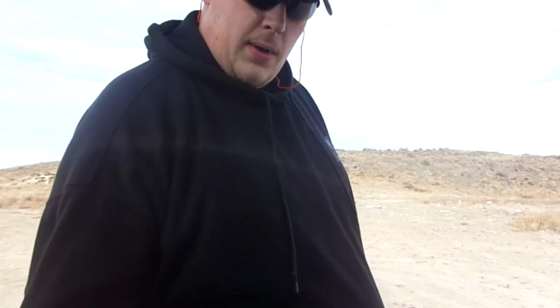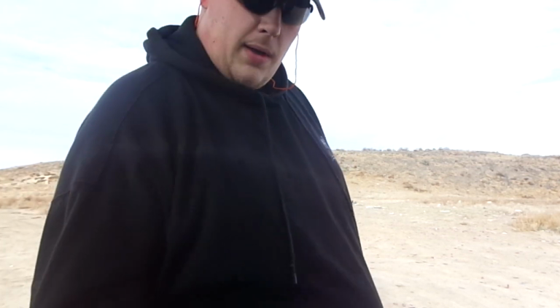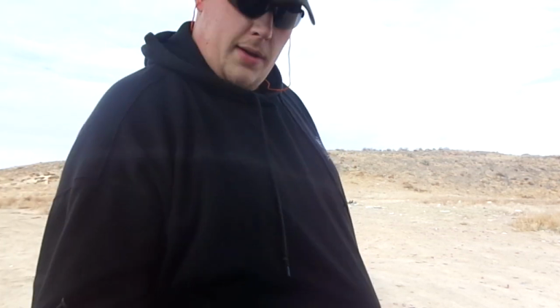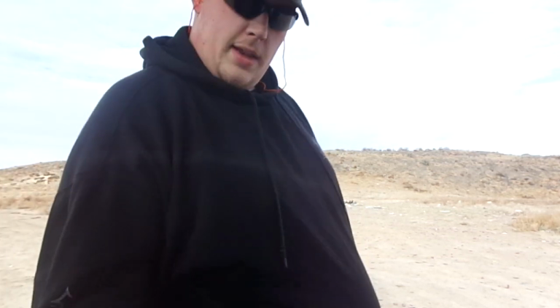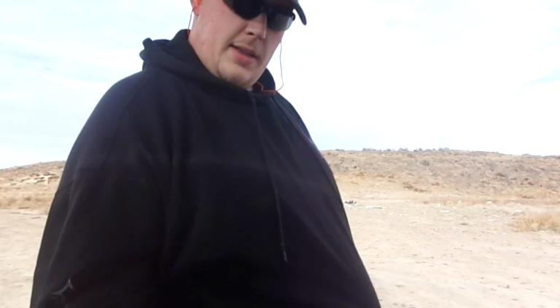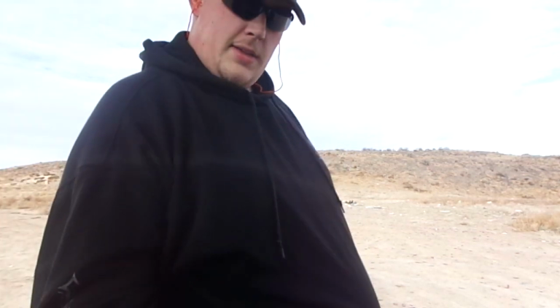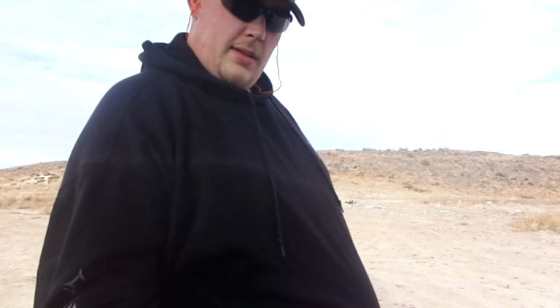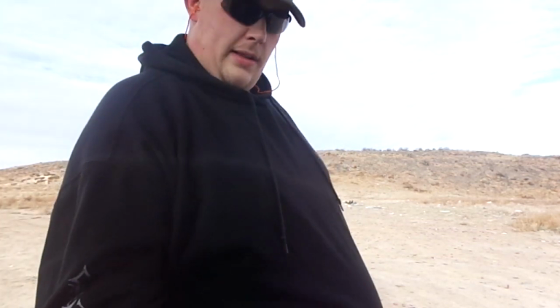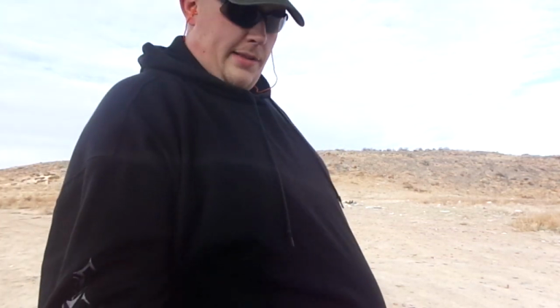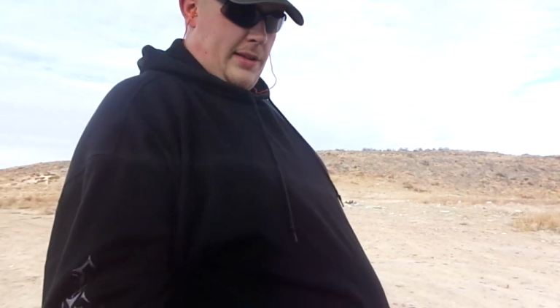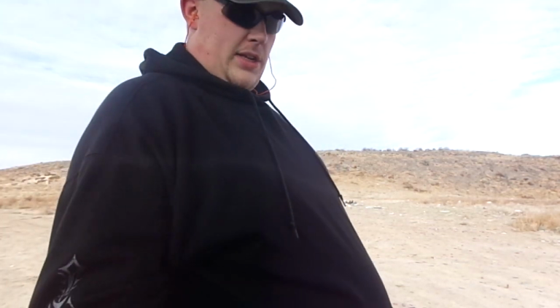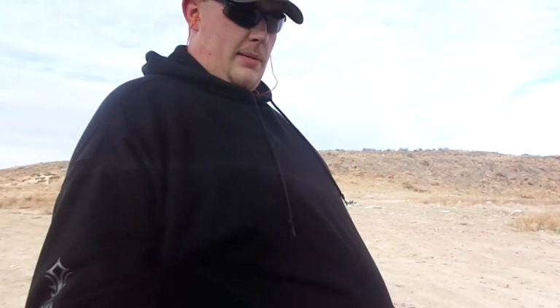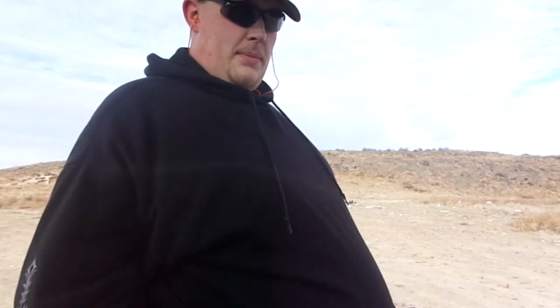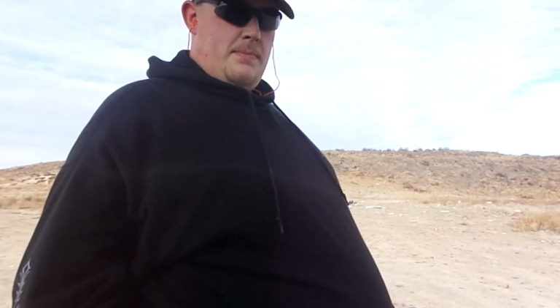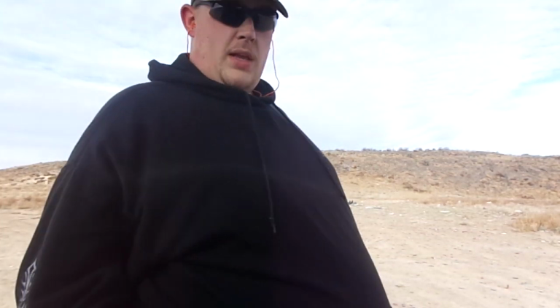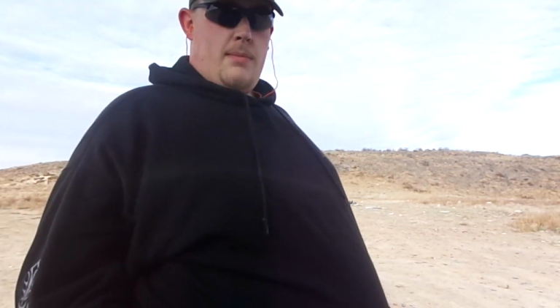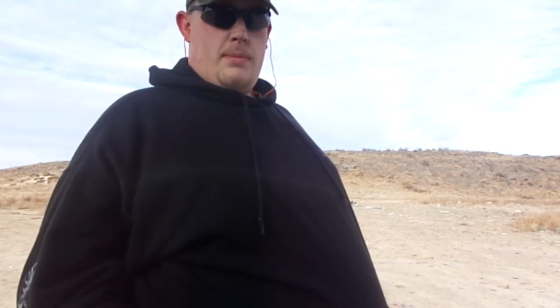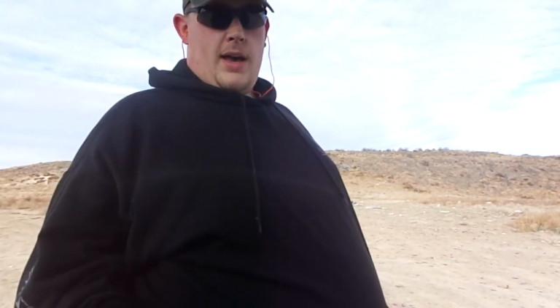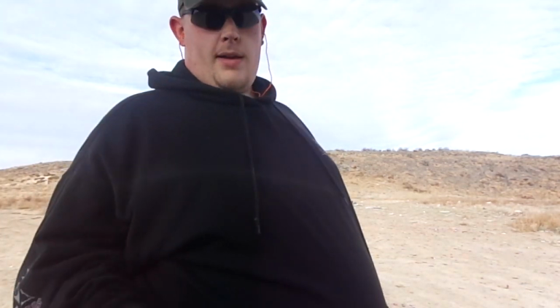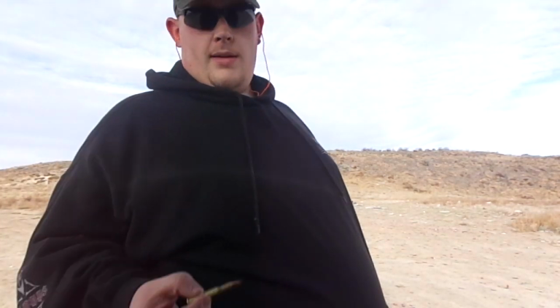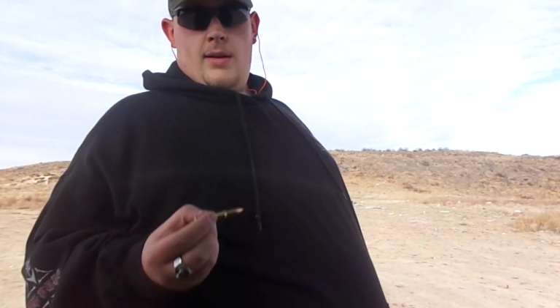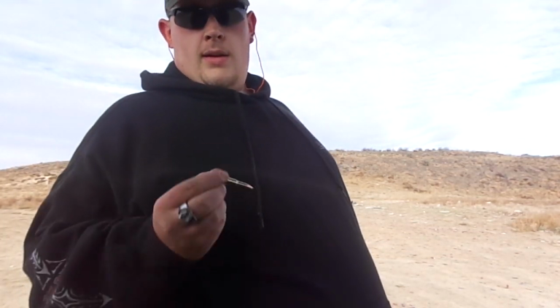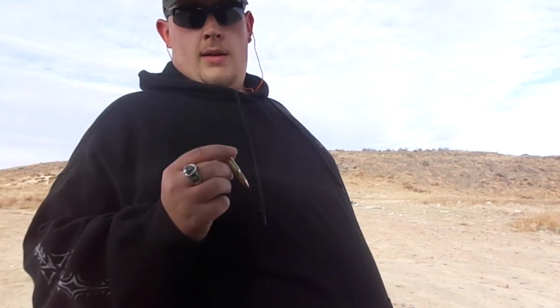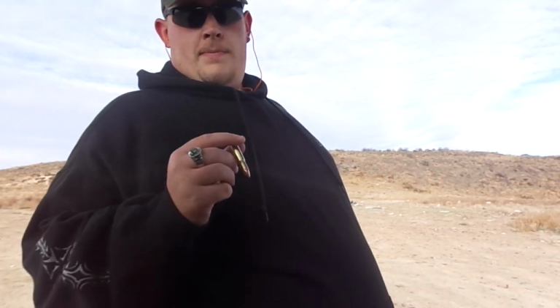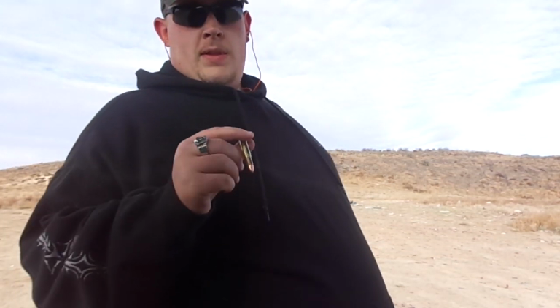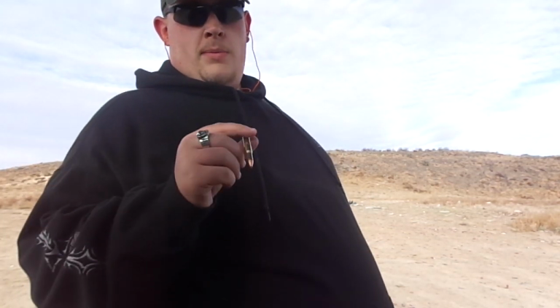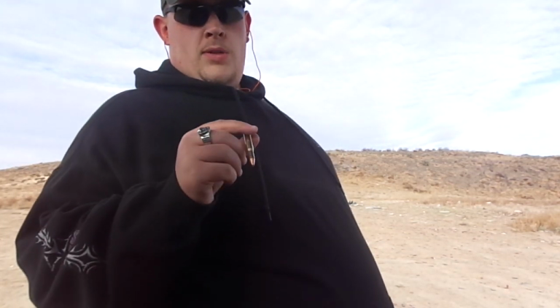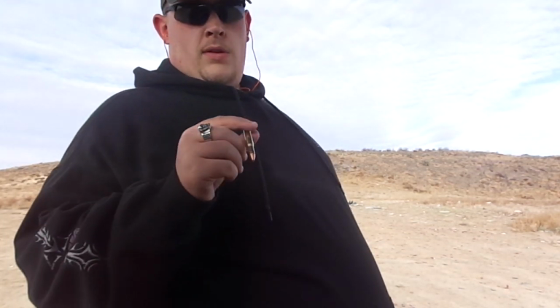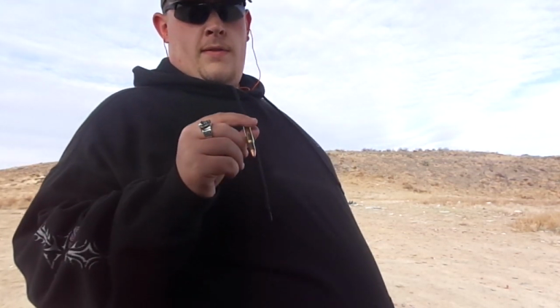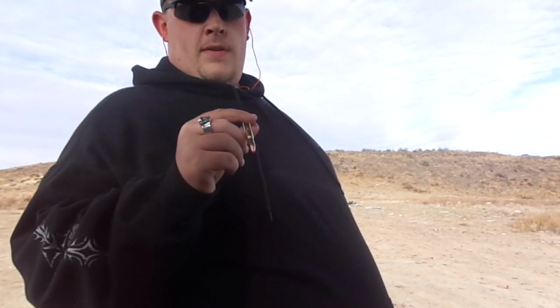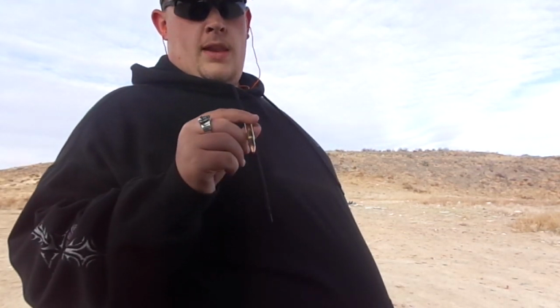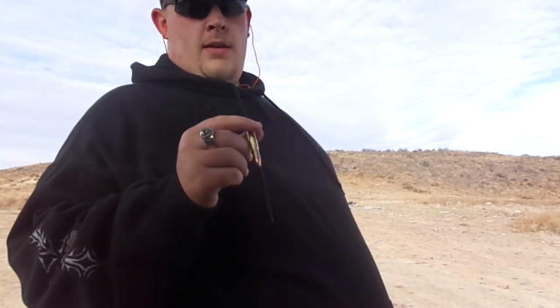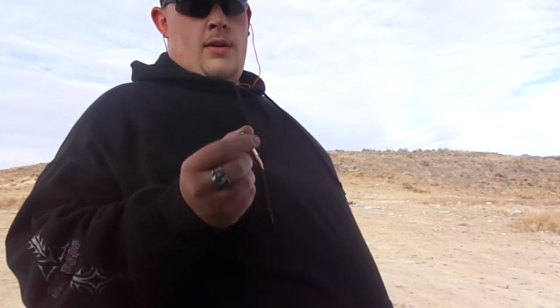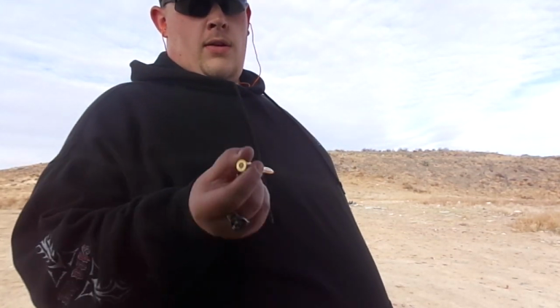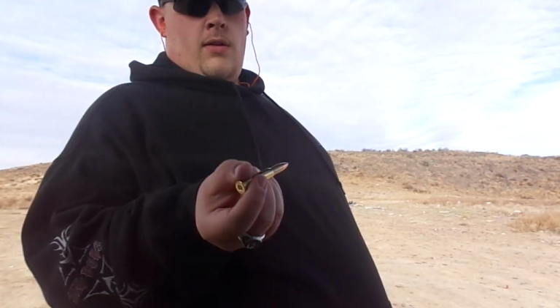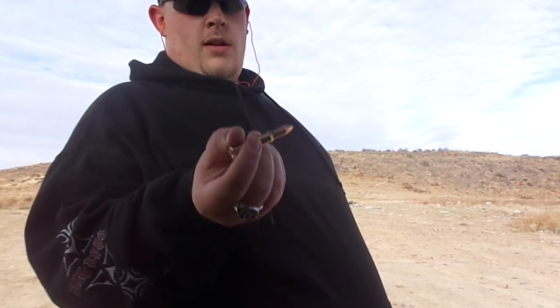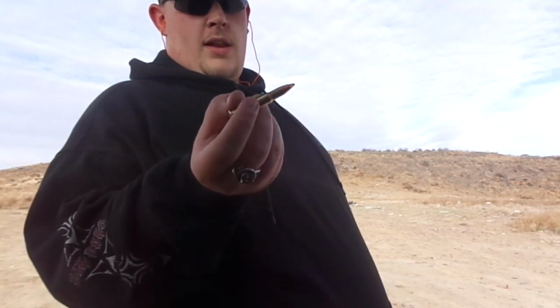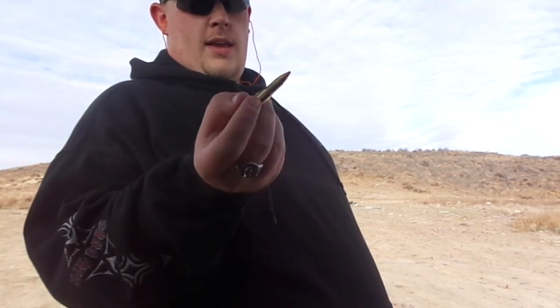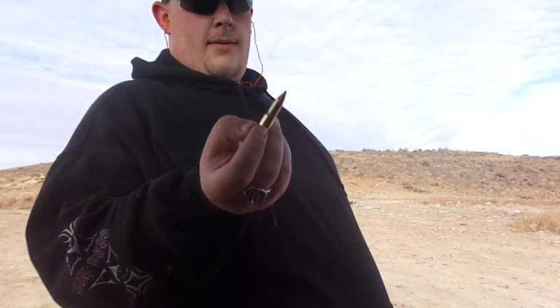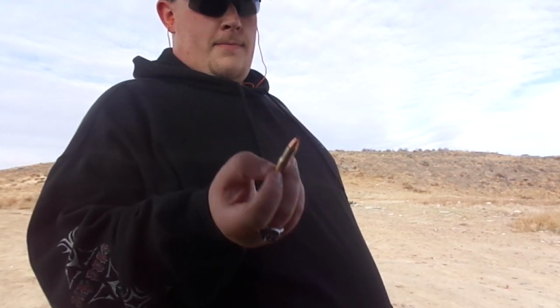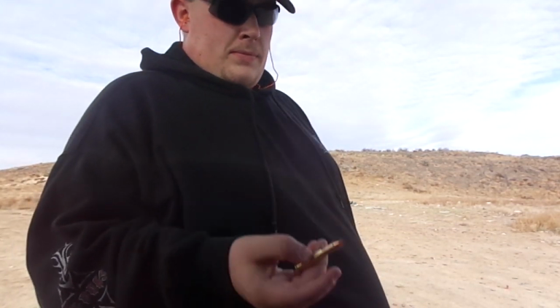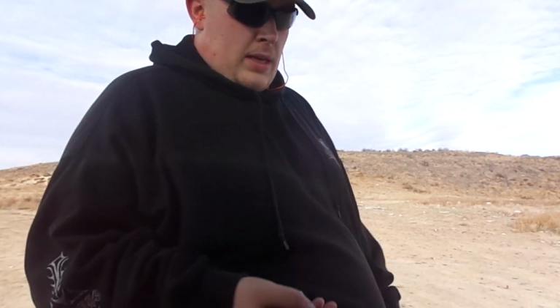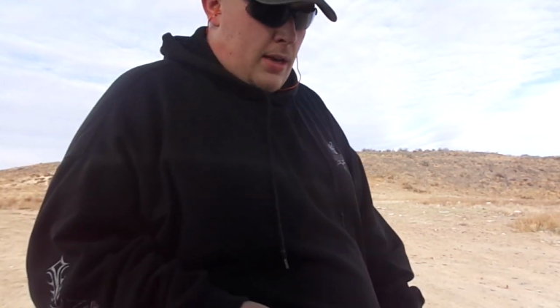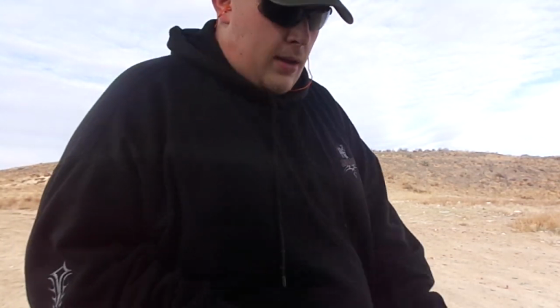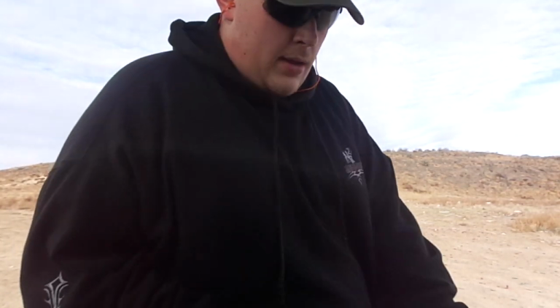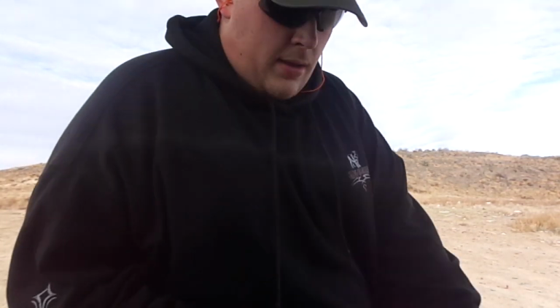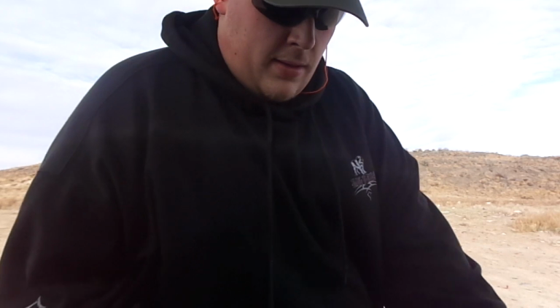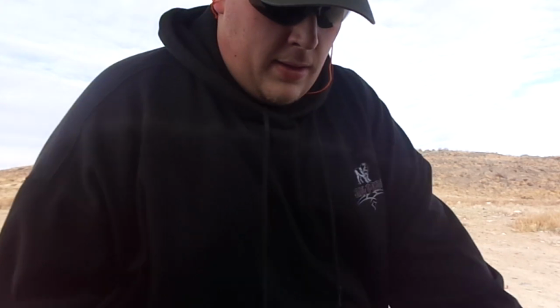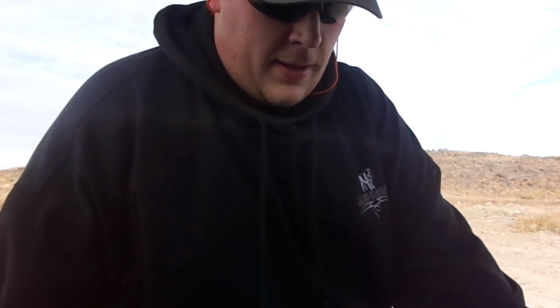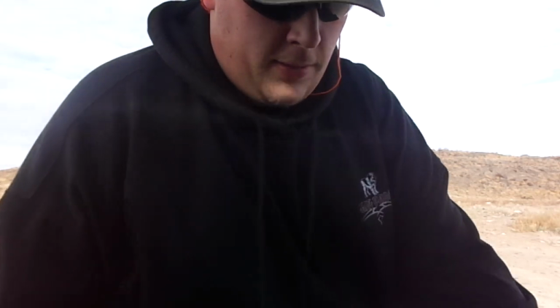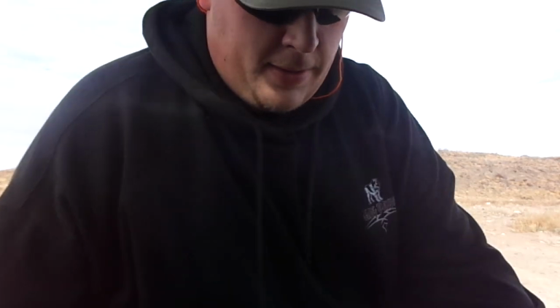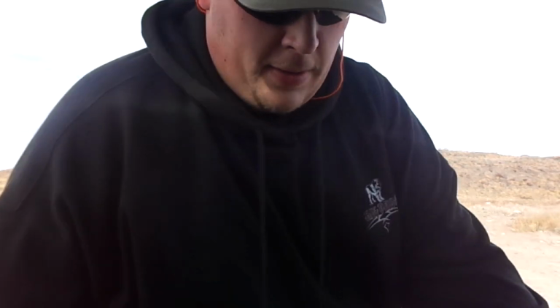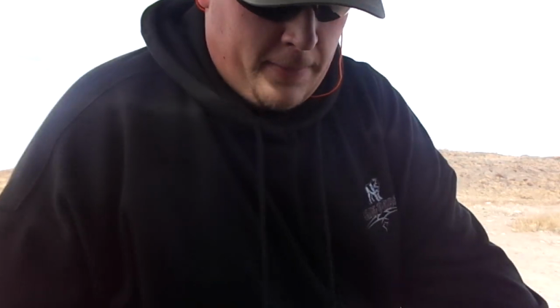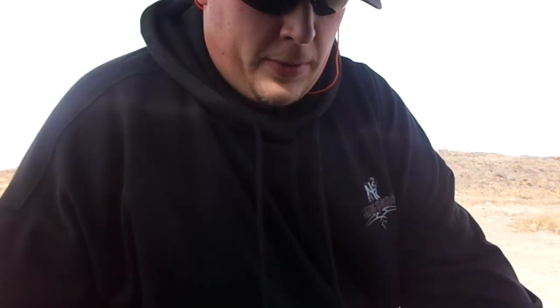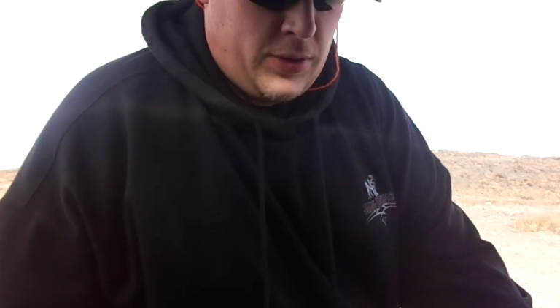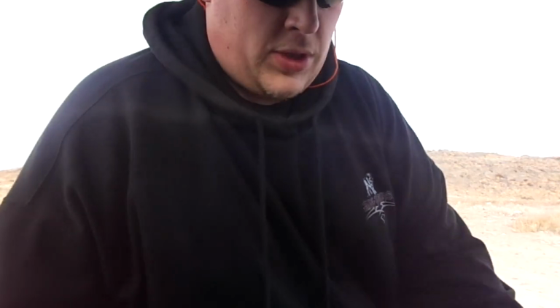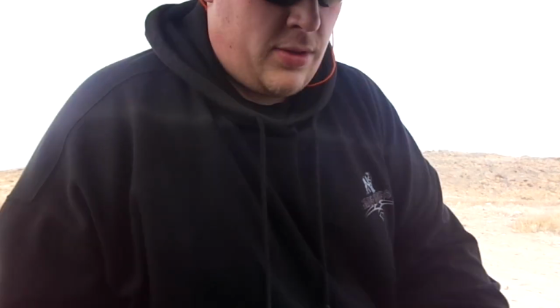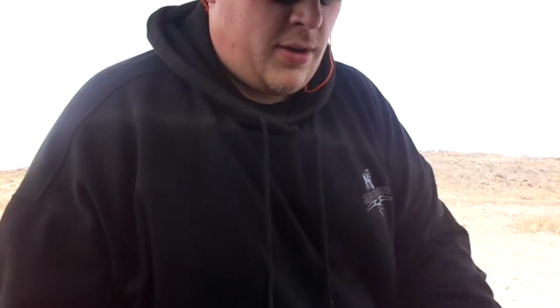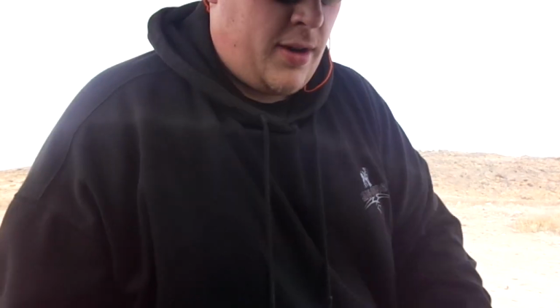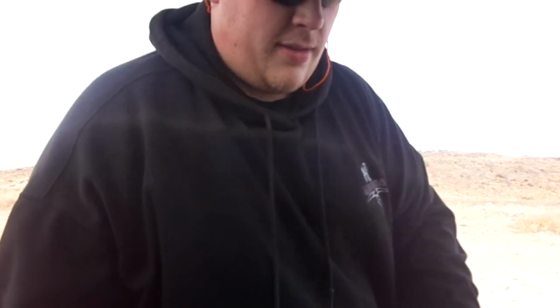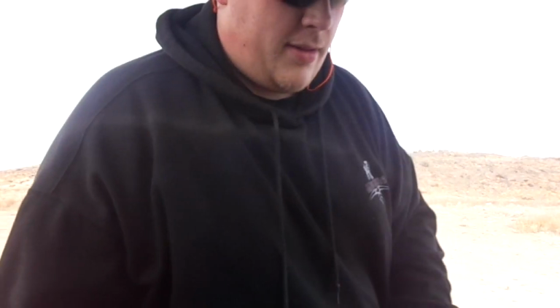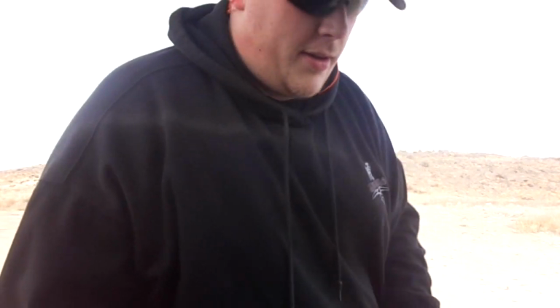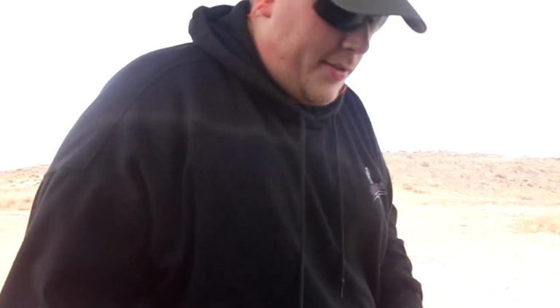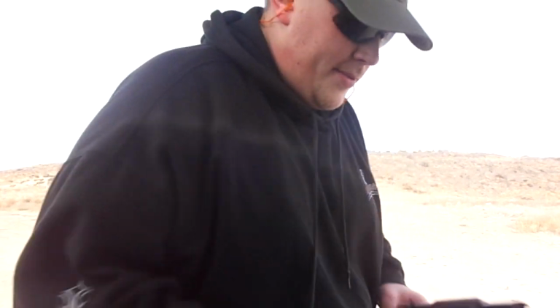Good day to you ladies and gentlemen, I'm back, and I'm doing a video on the Hornady LEVERevolution 30-30s.